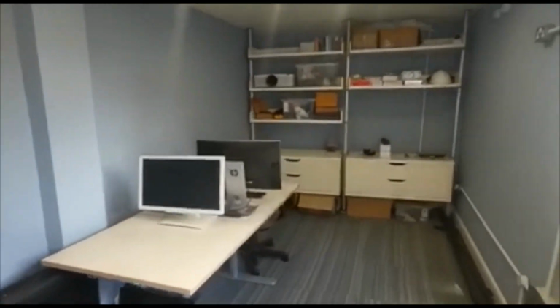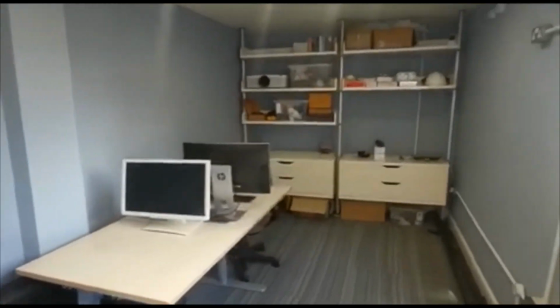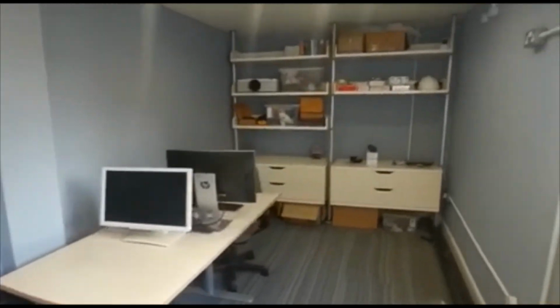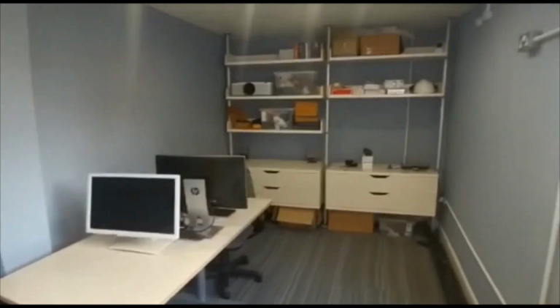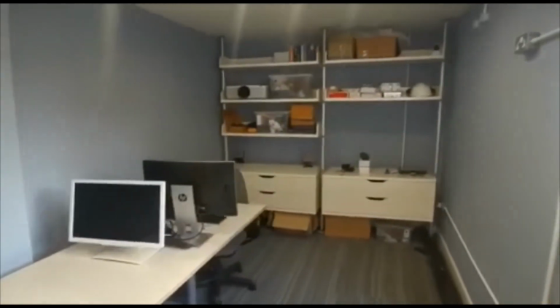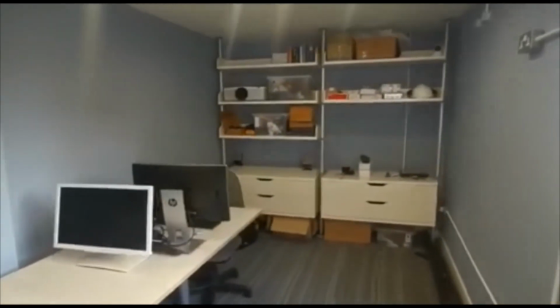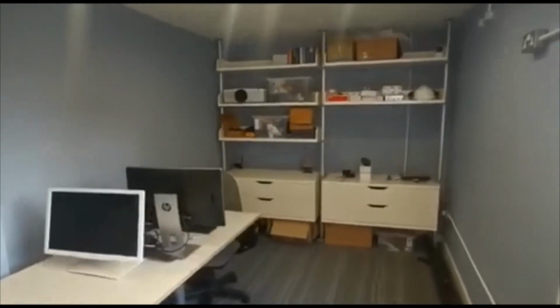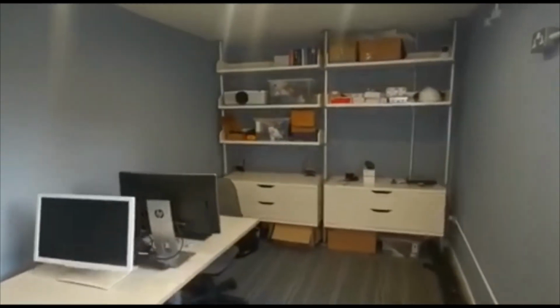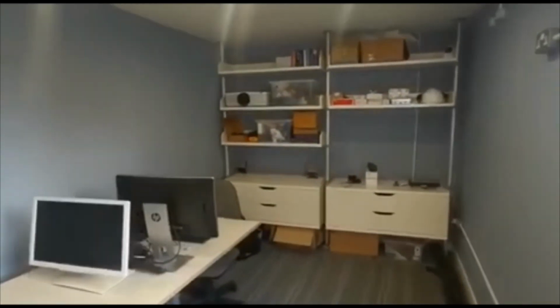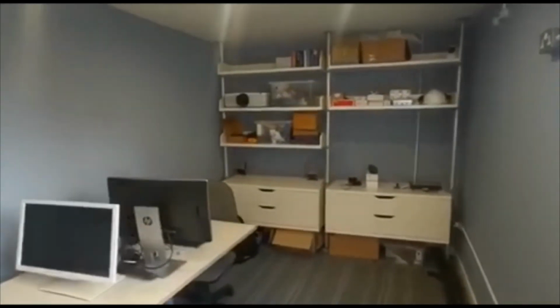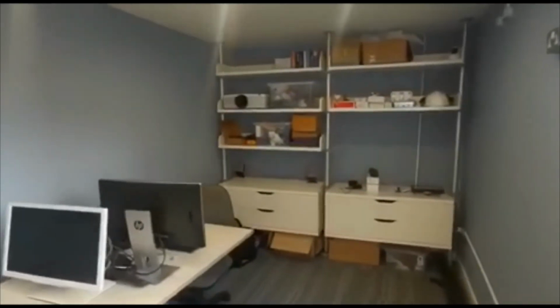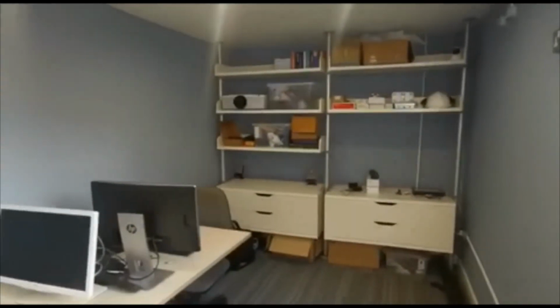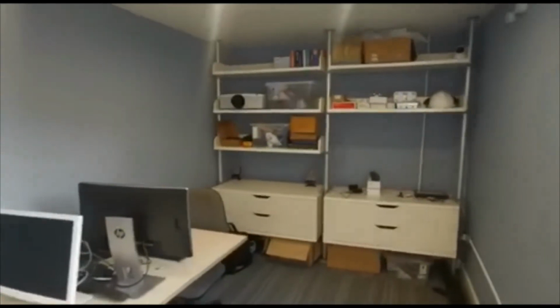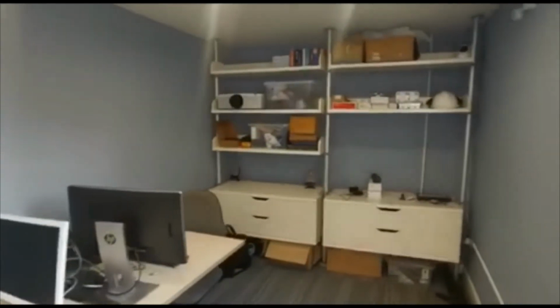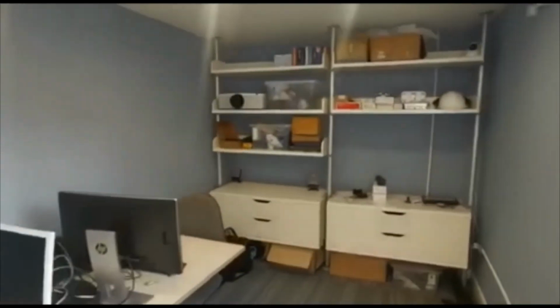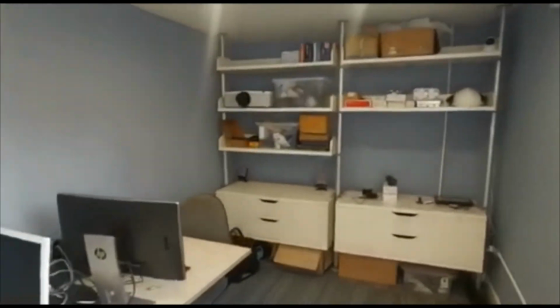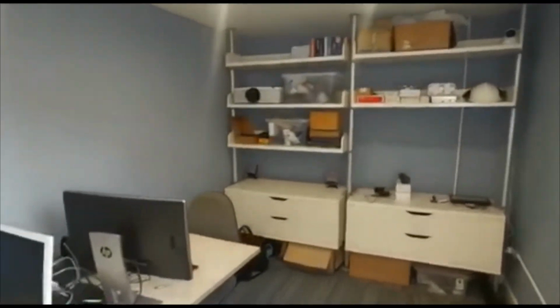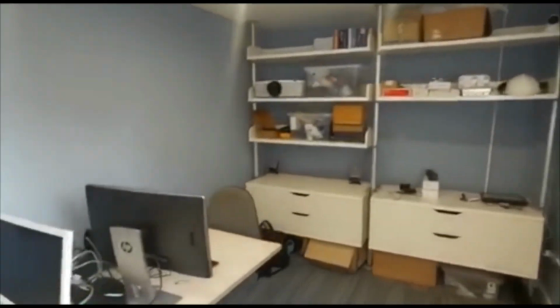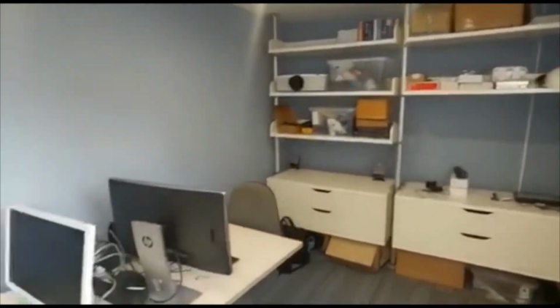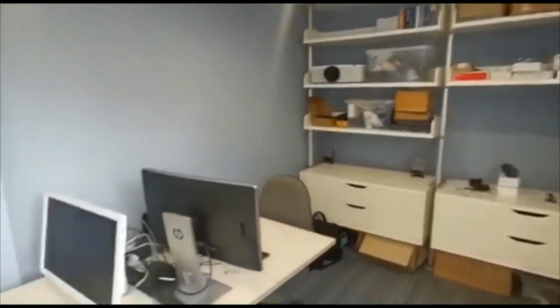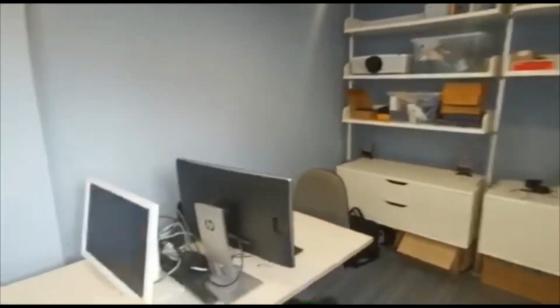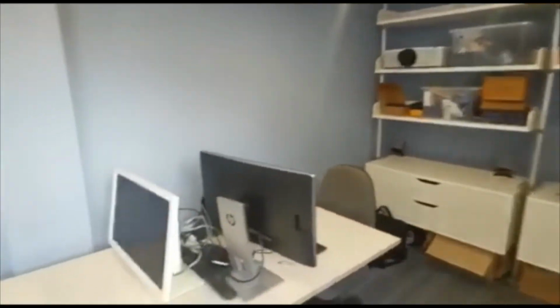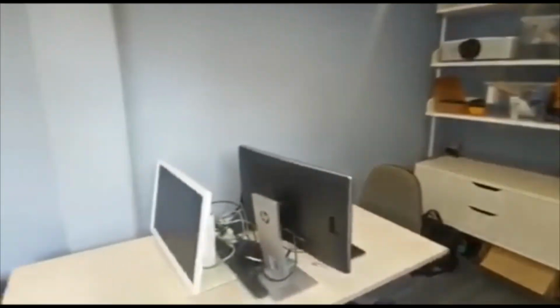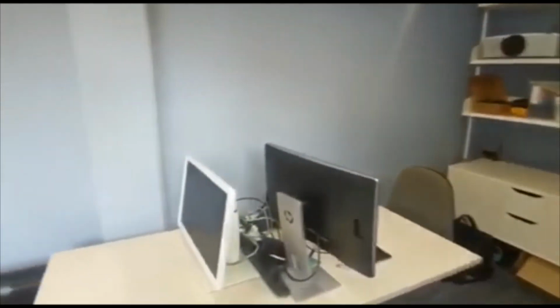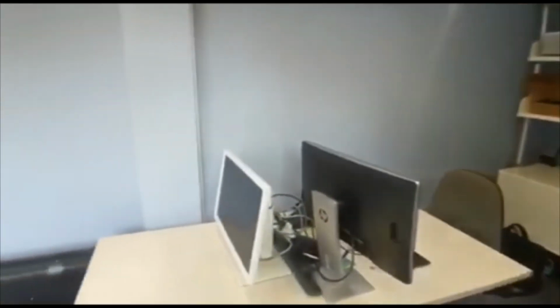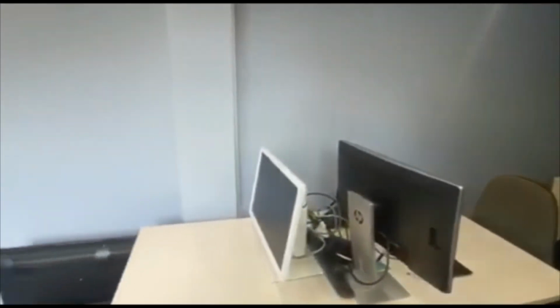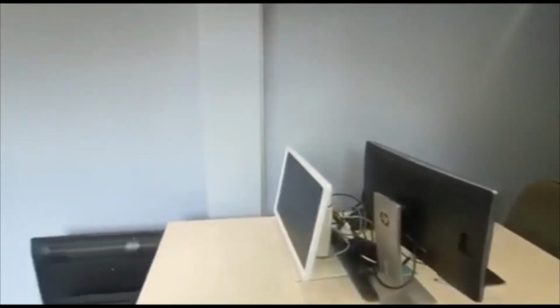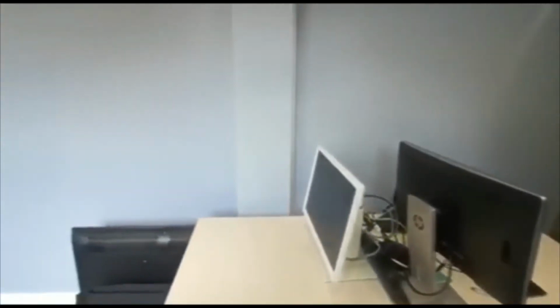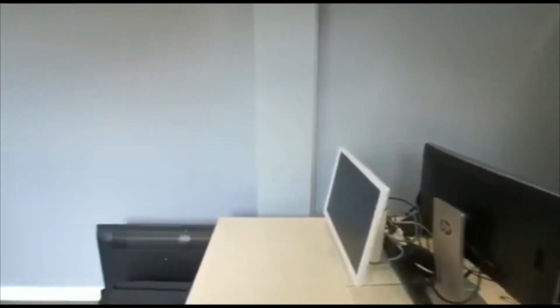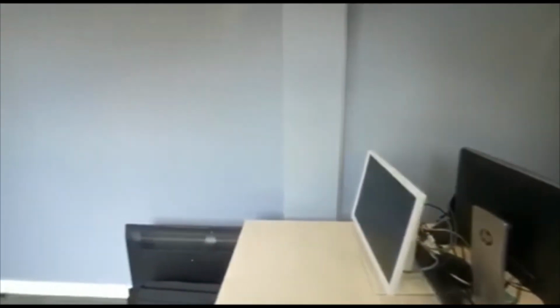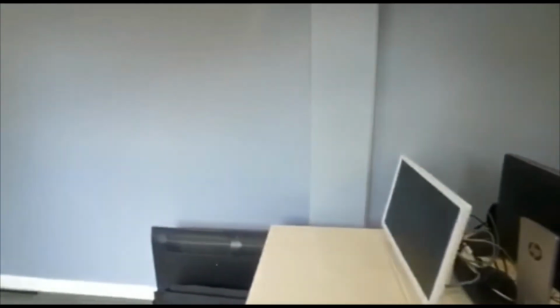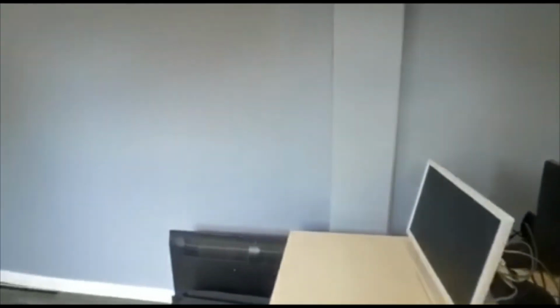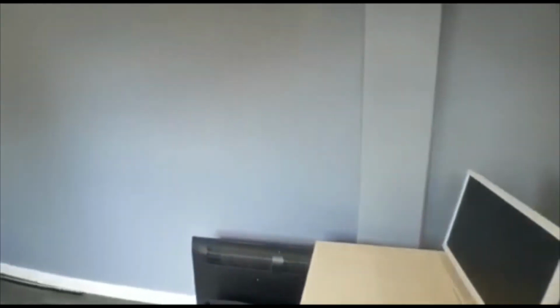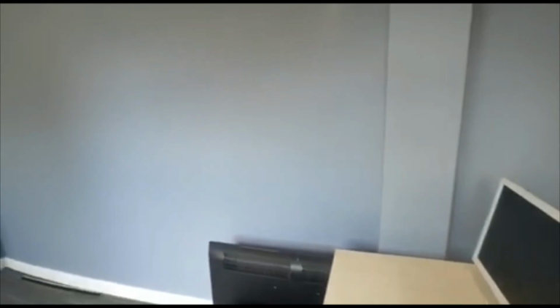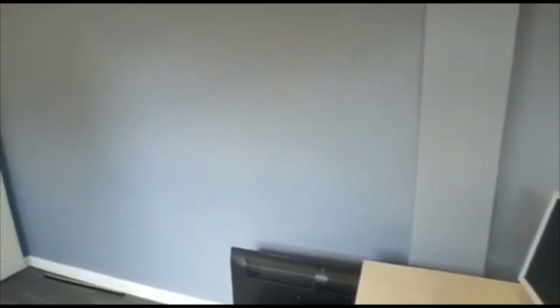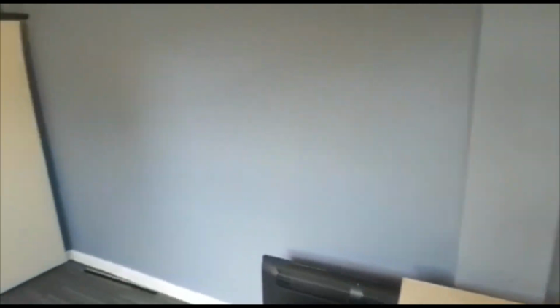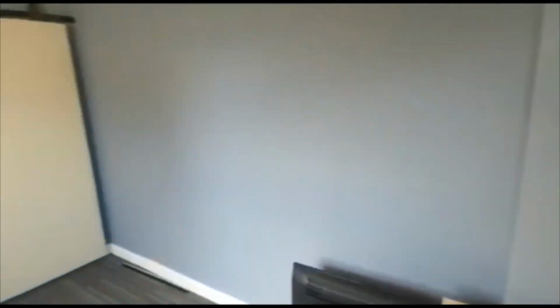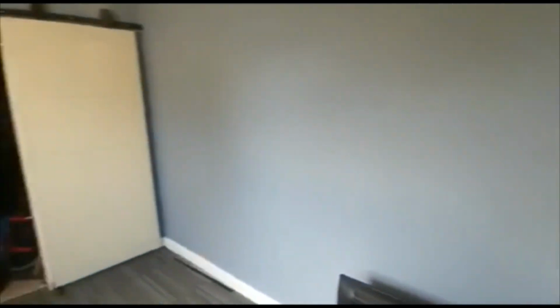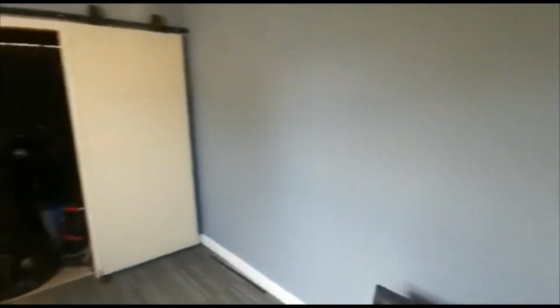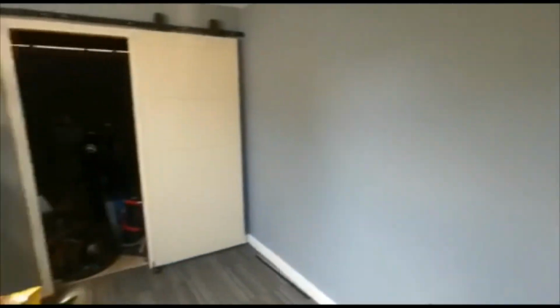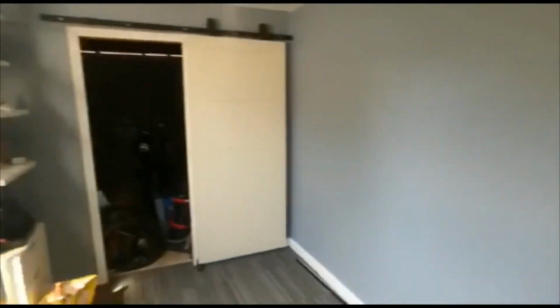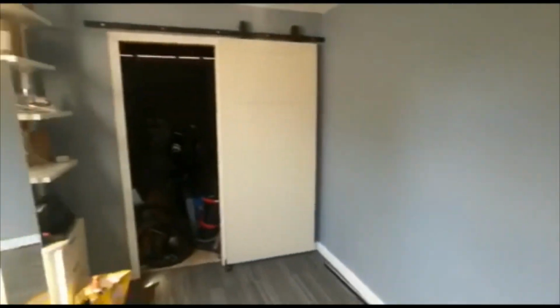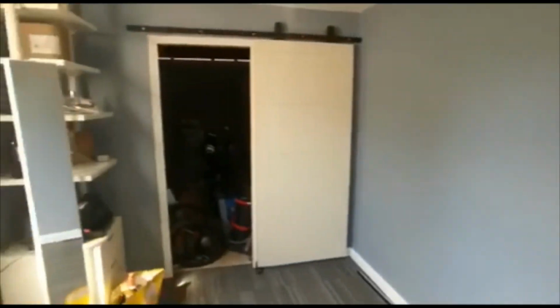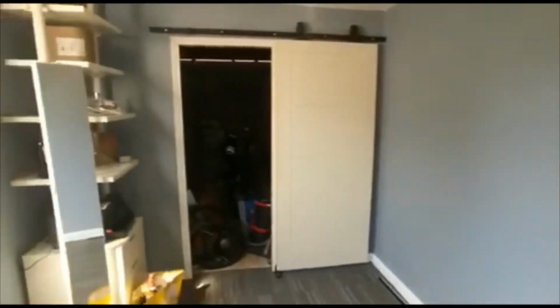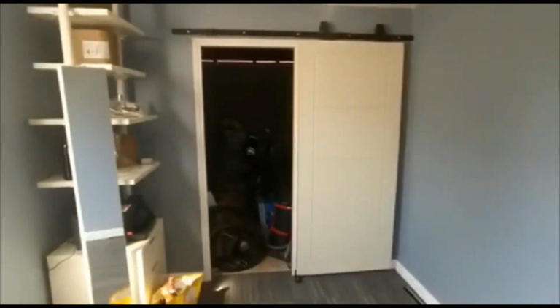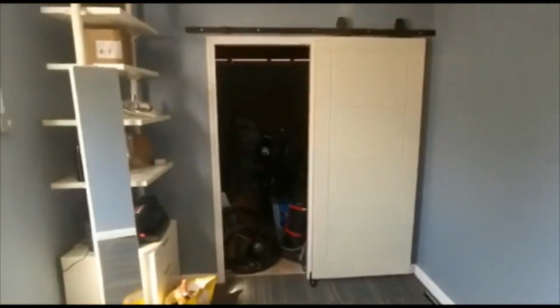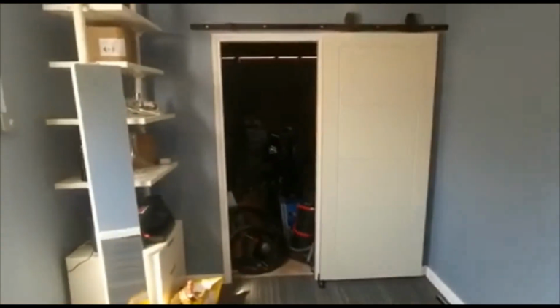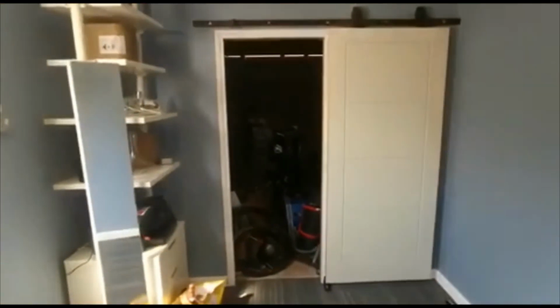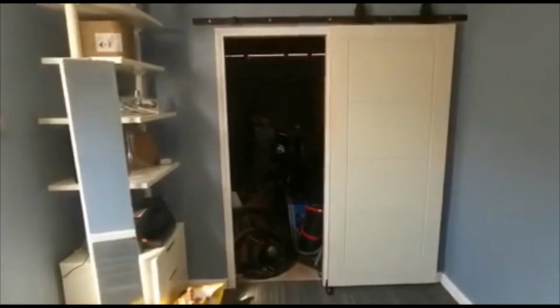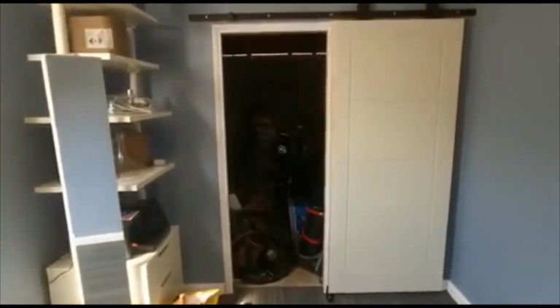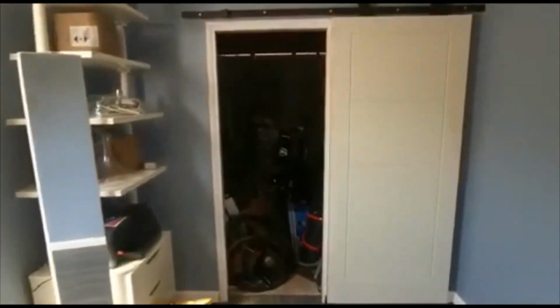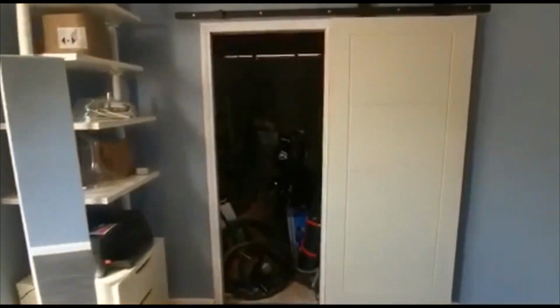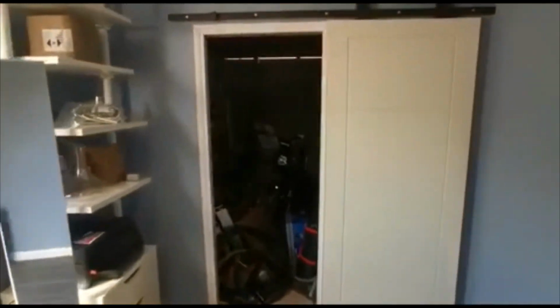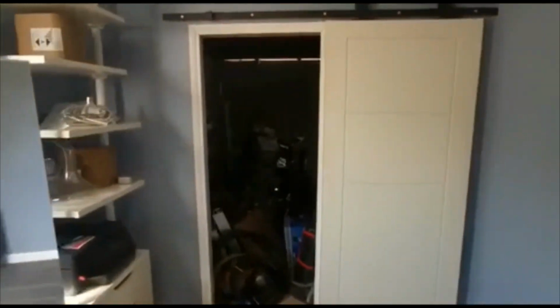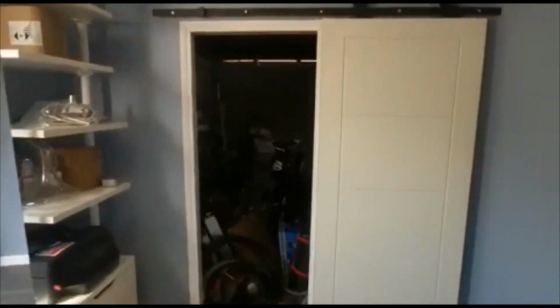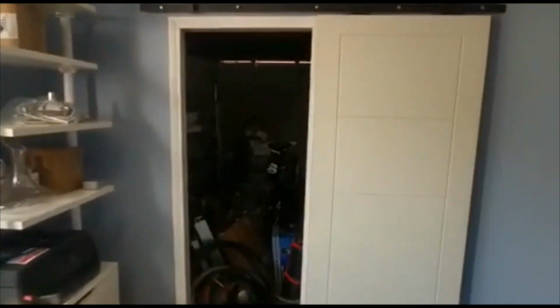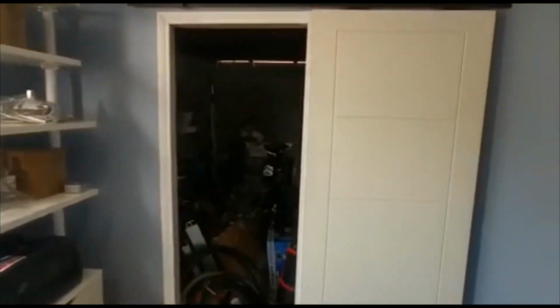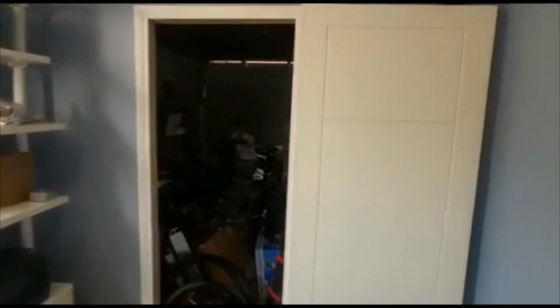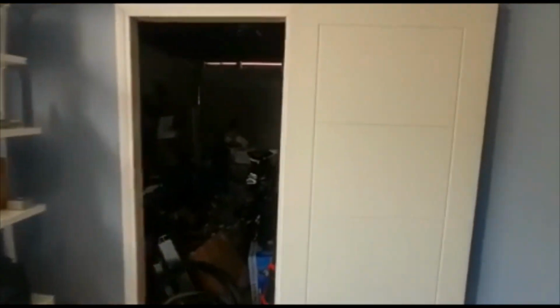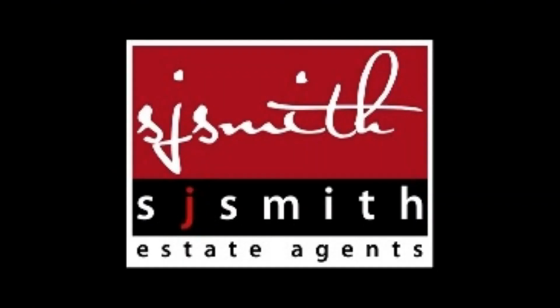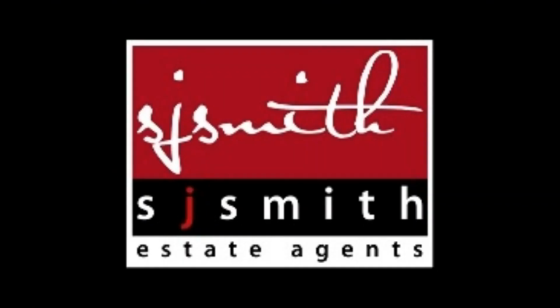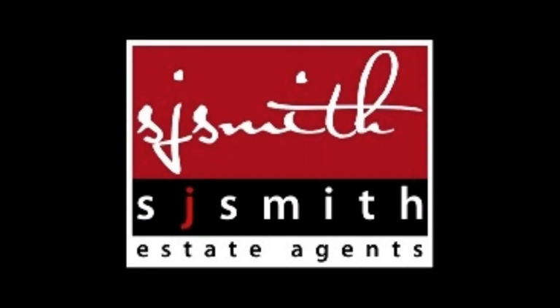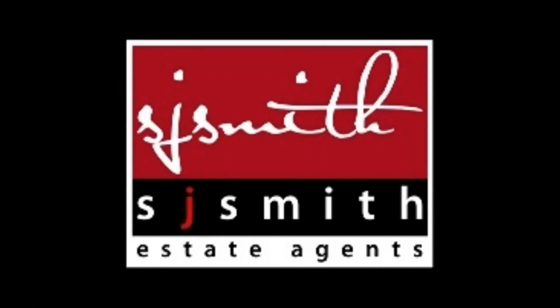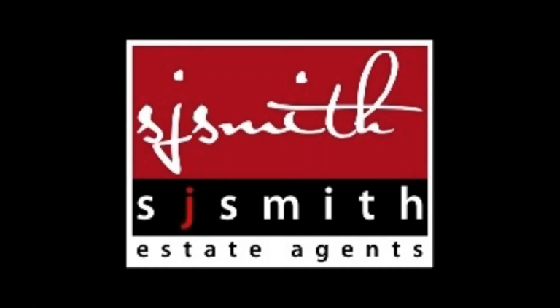As you can see, they've got a little bit of storage from shelving units, space for your work computers, etc. Lots of room.